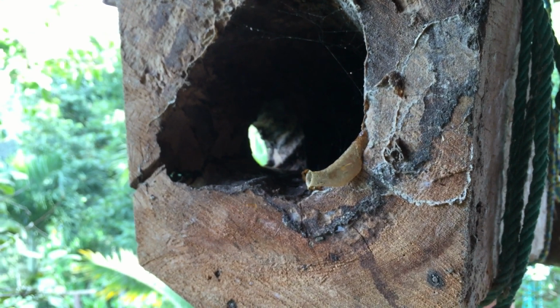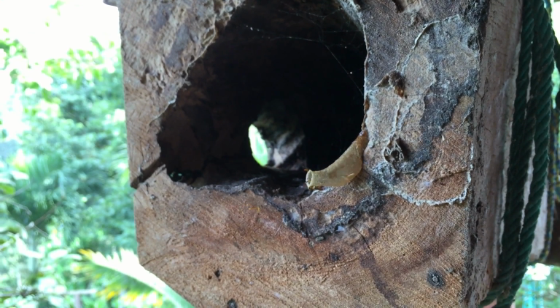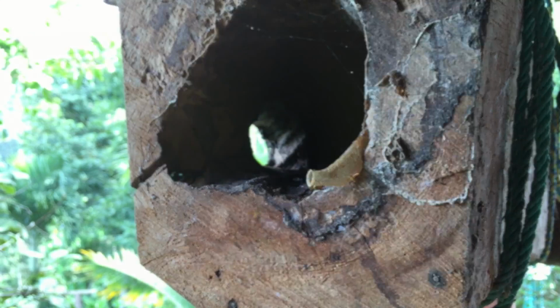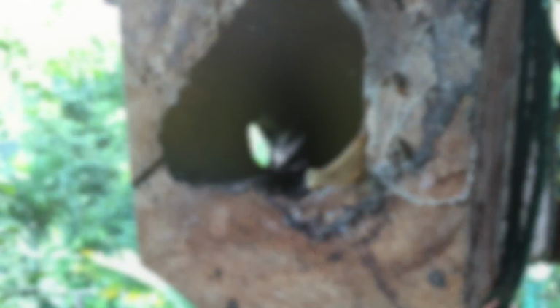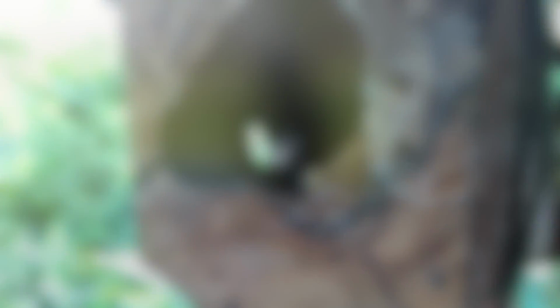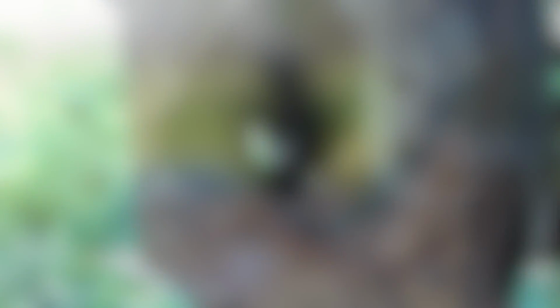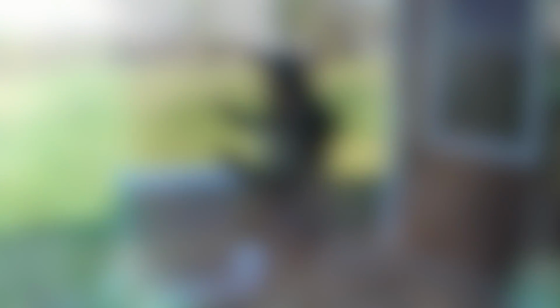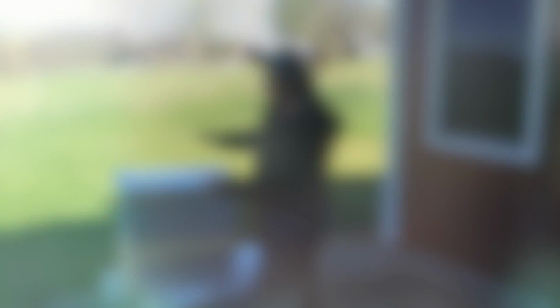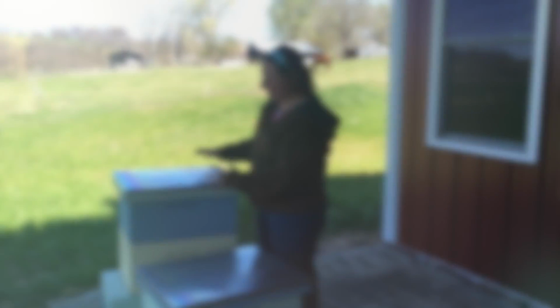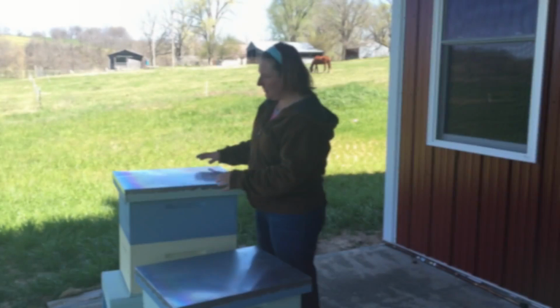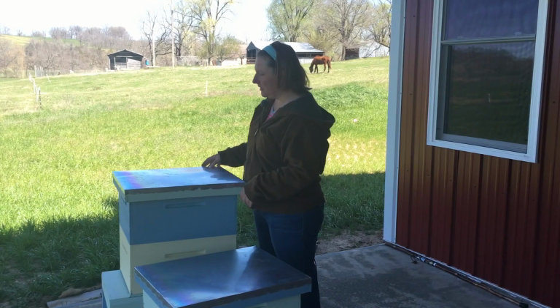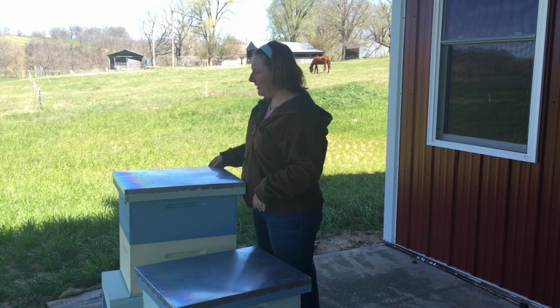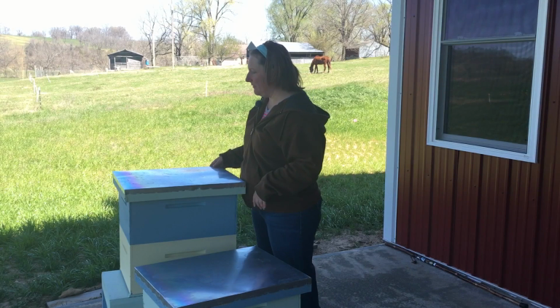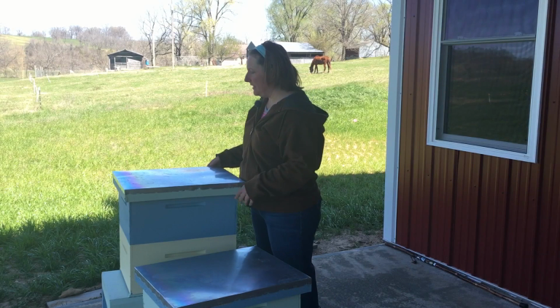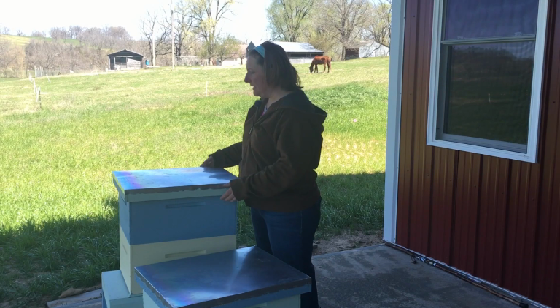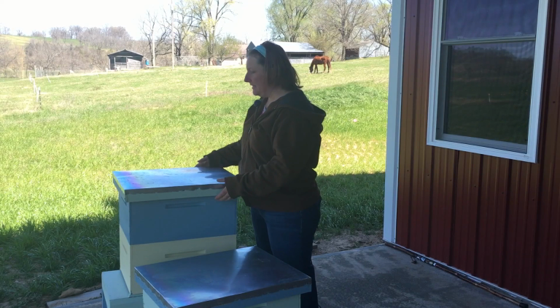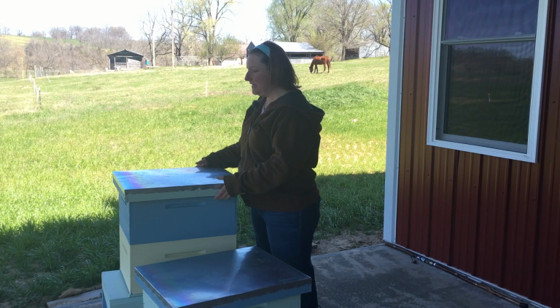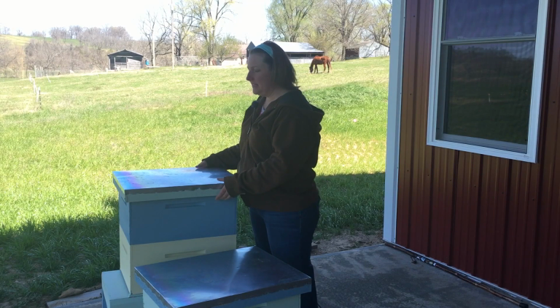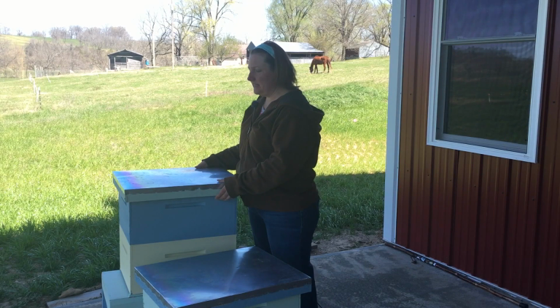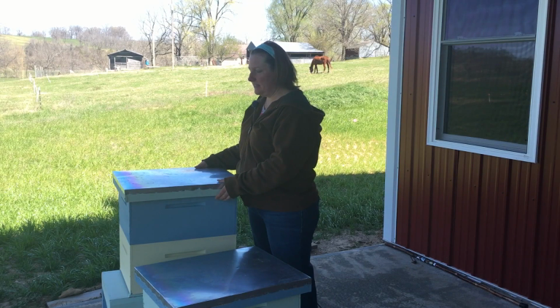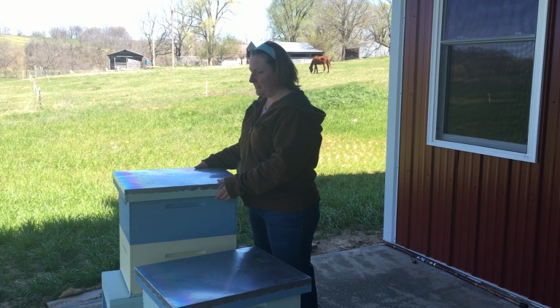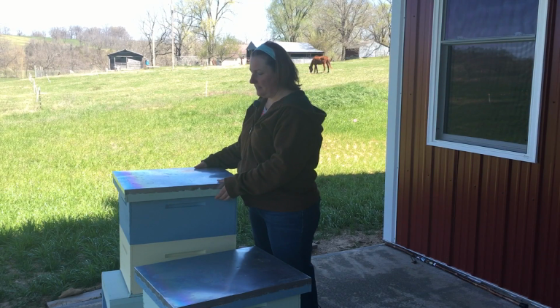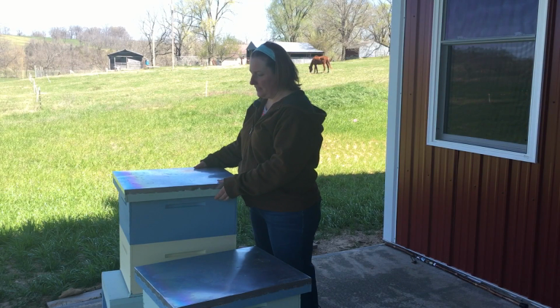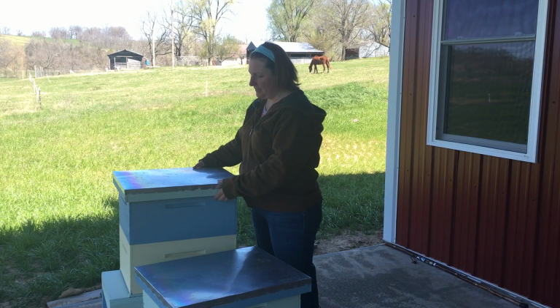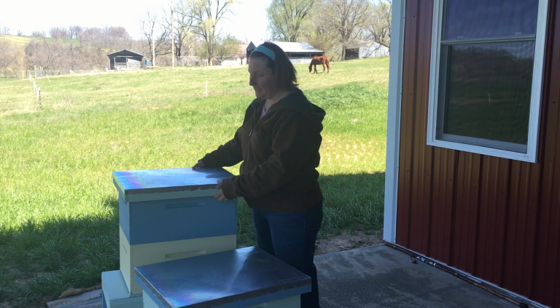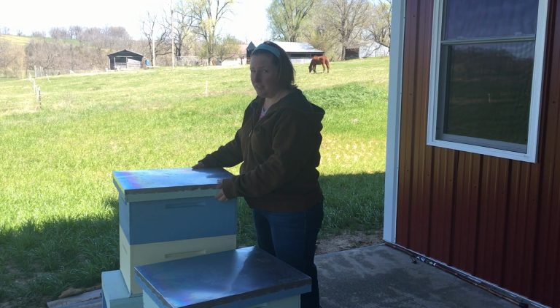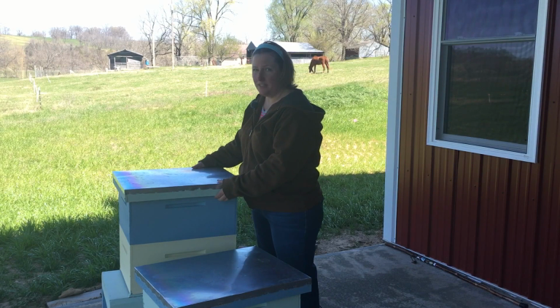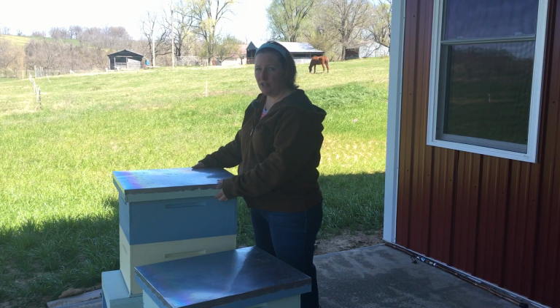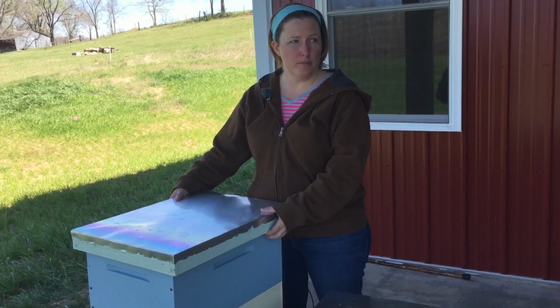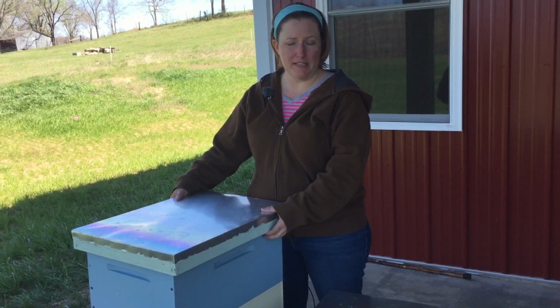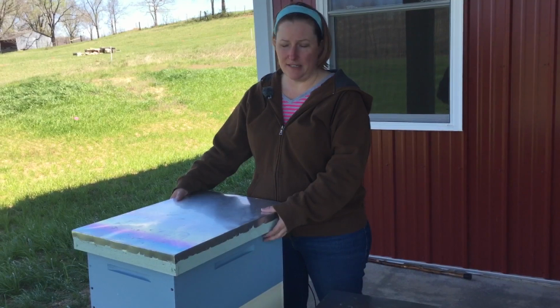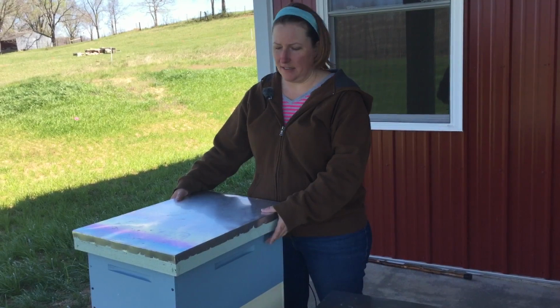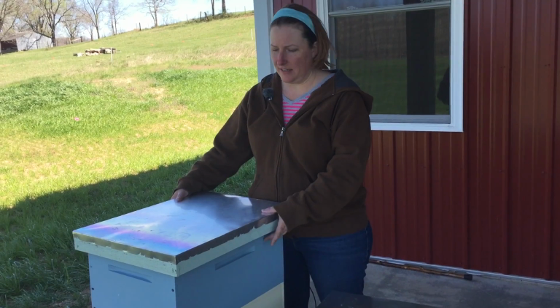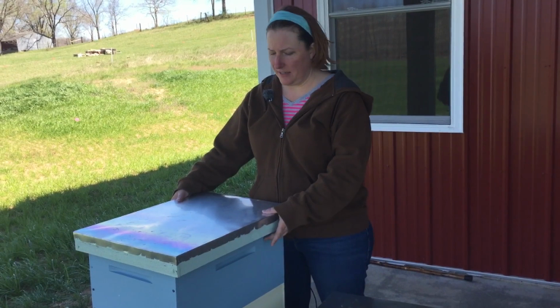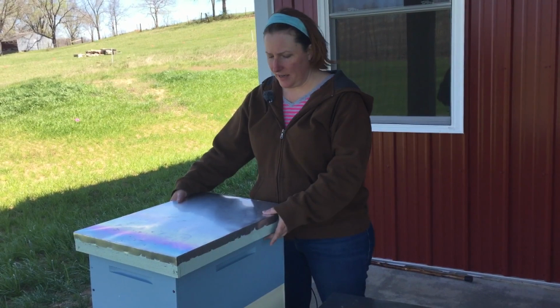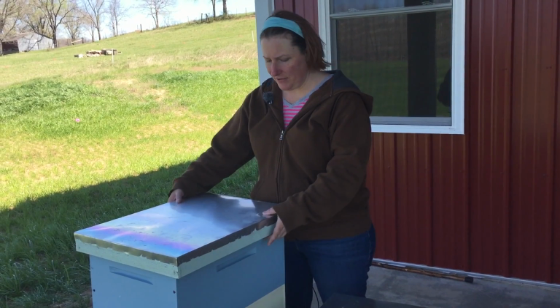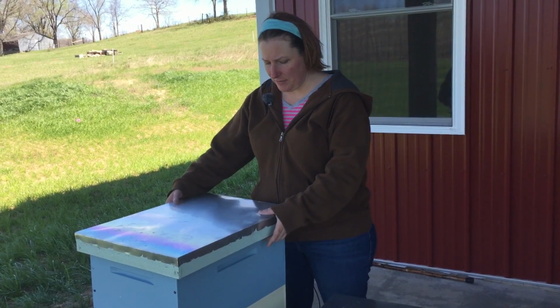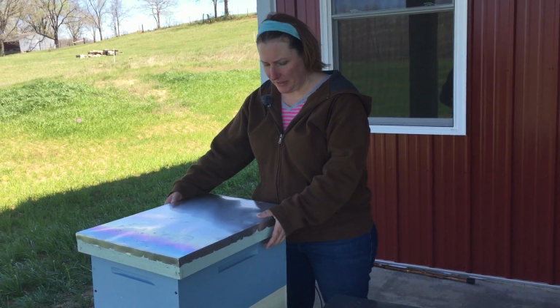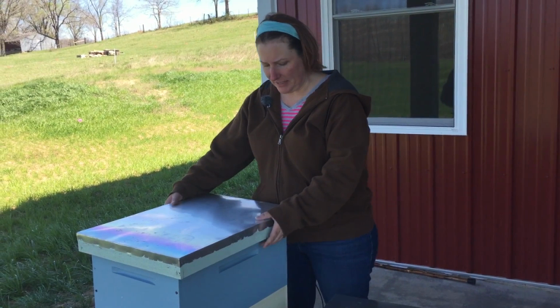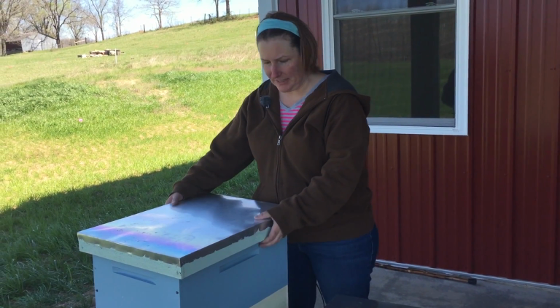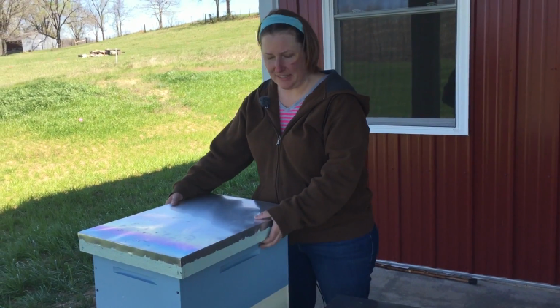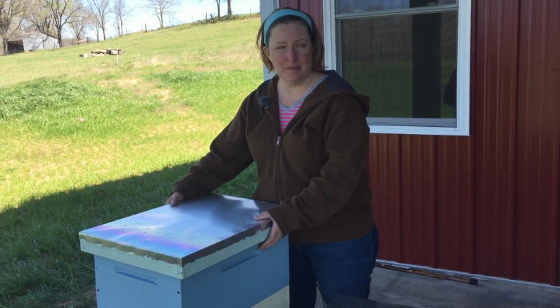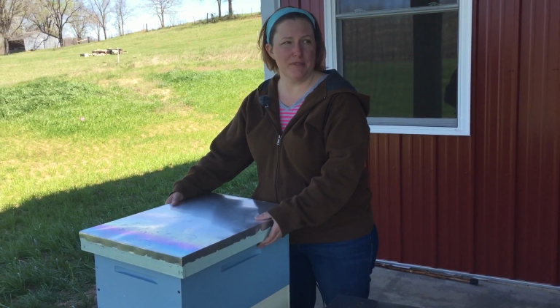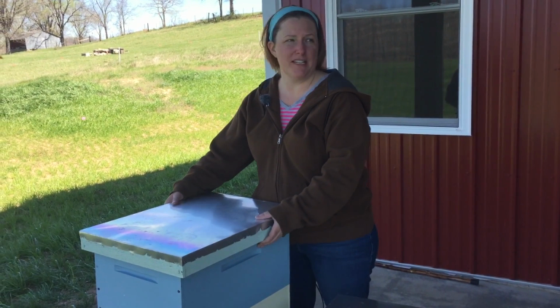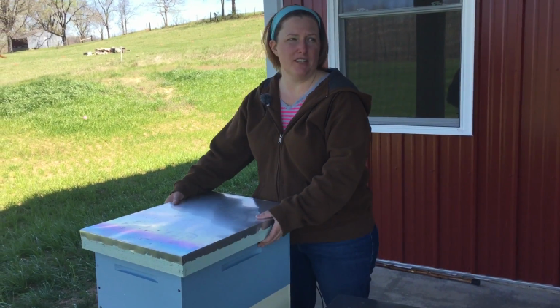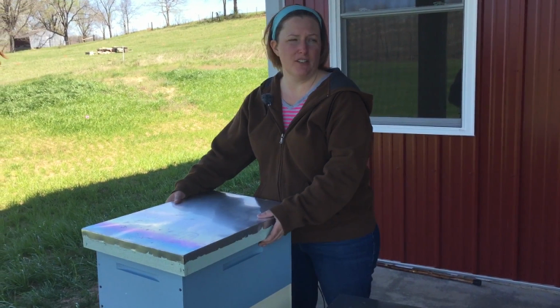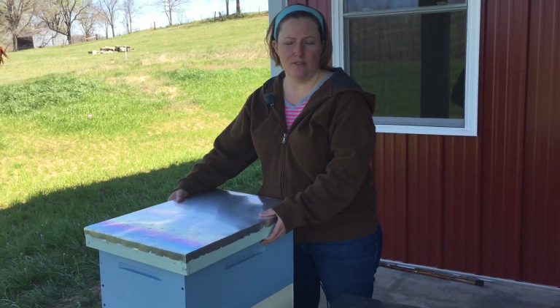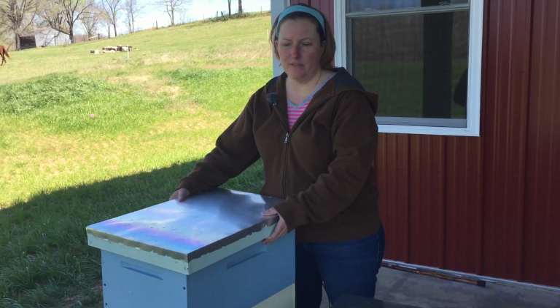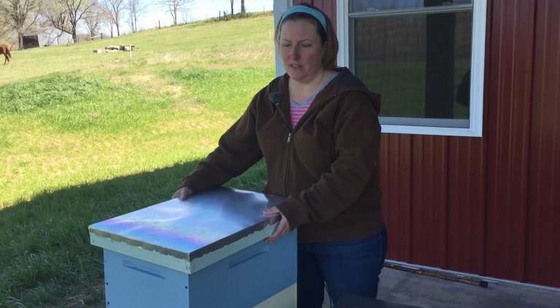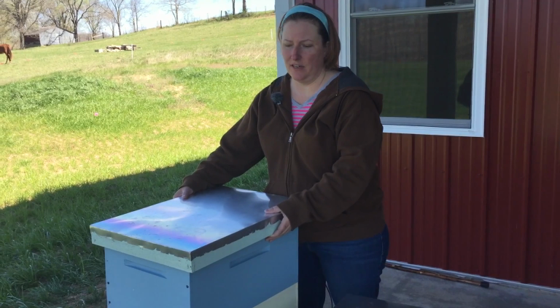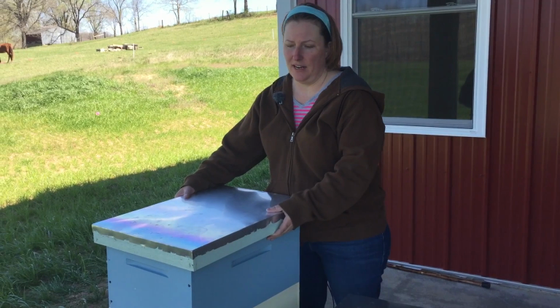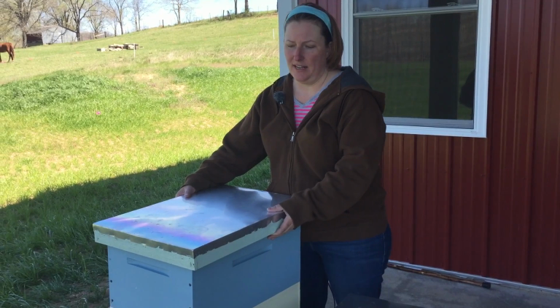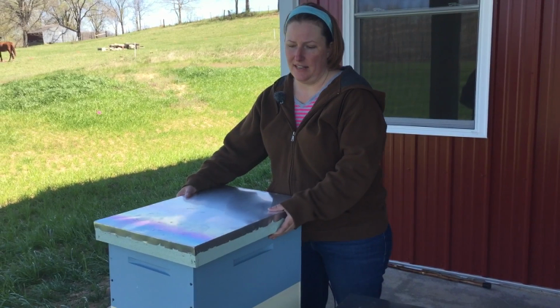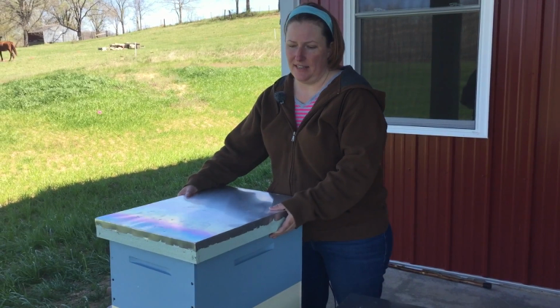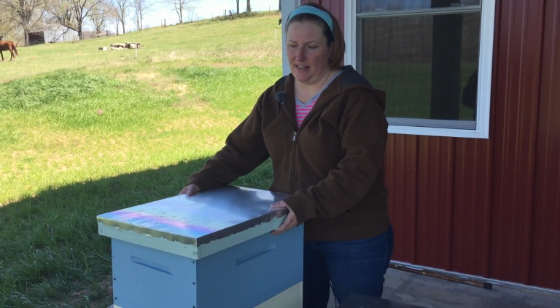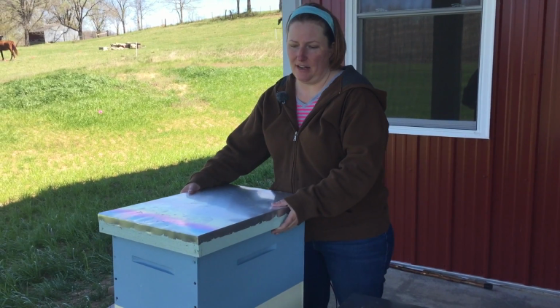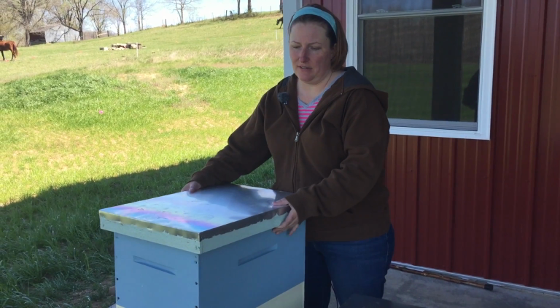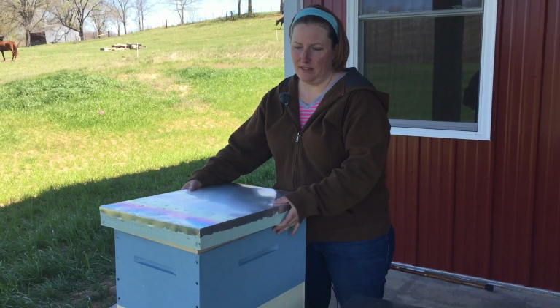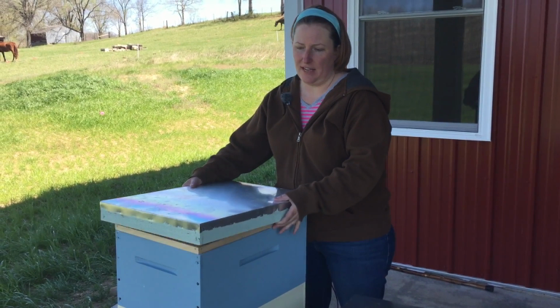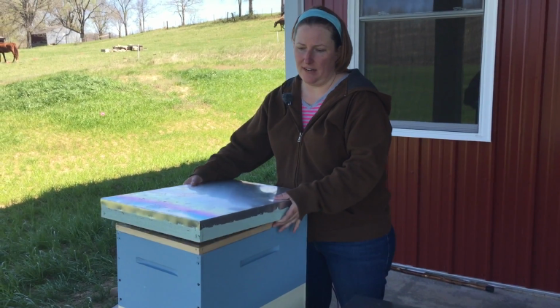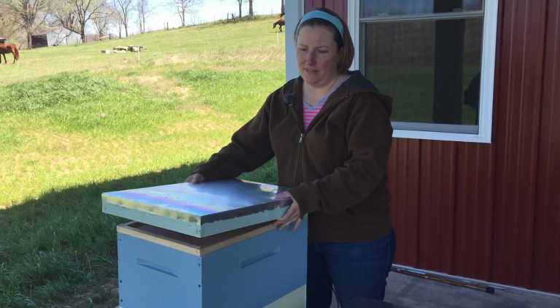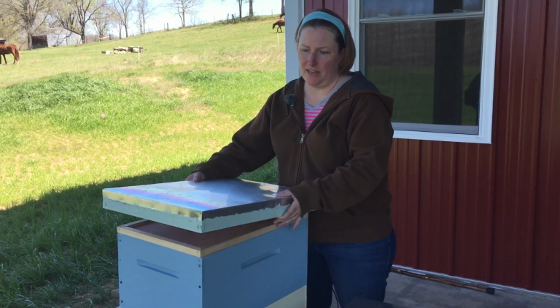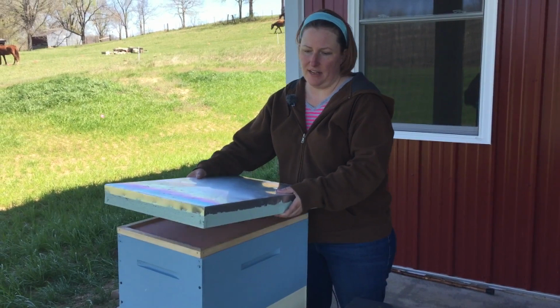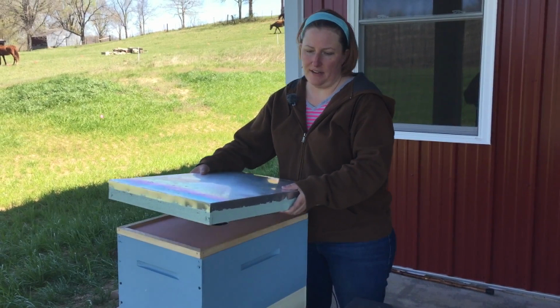So let's go back to our hive. This is the telescoping cover because it slips down over the outside of the hive.